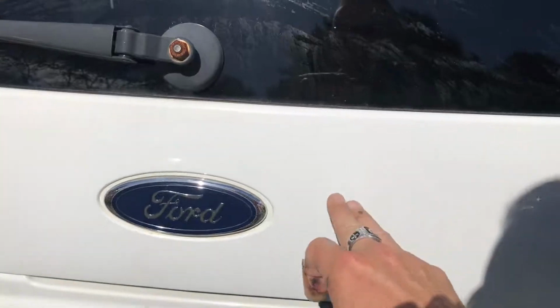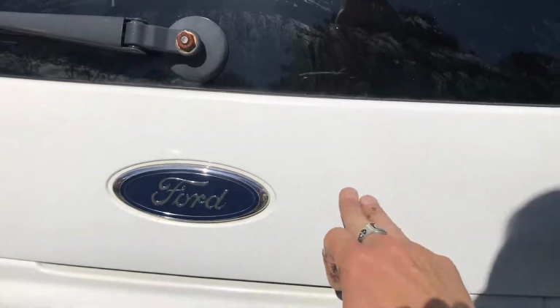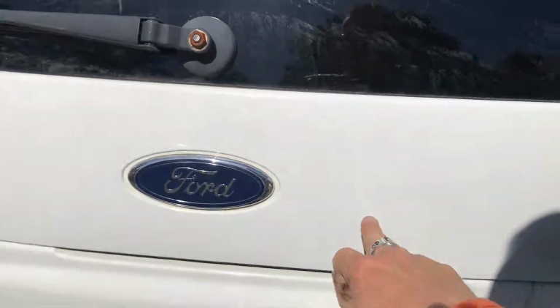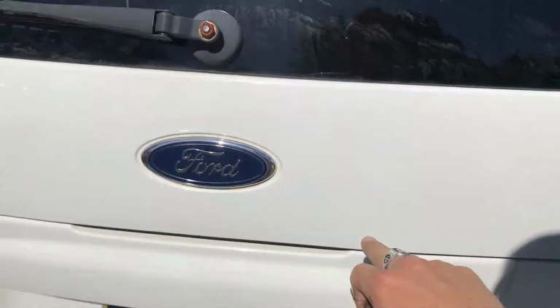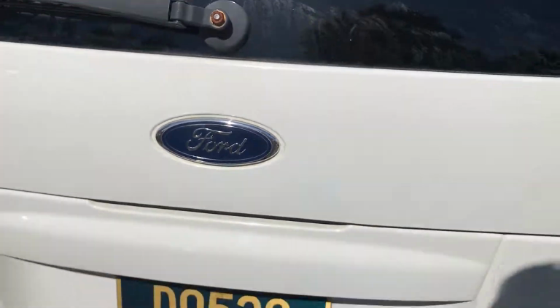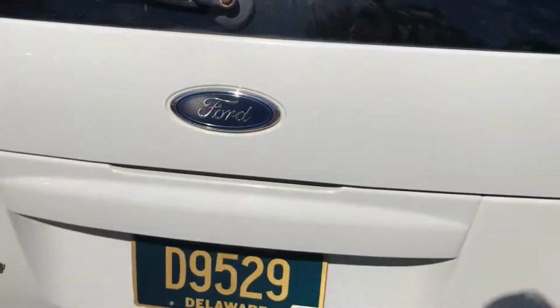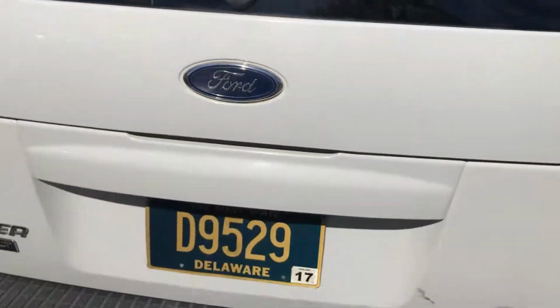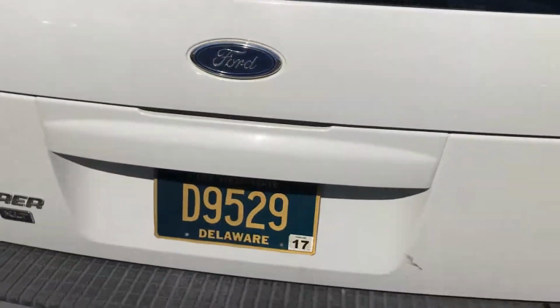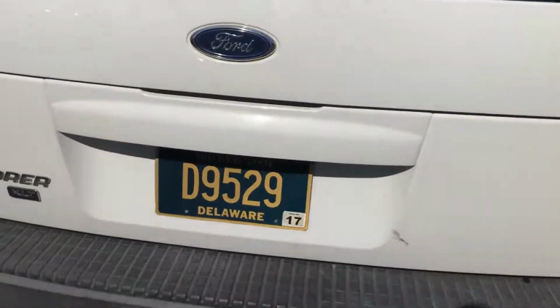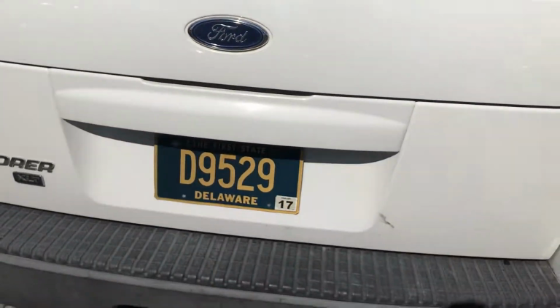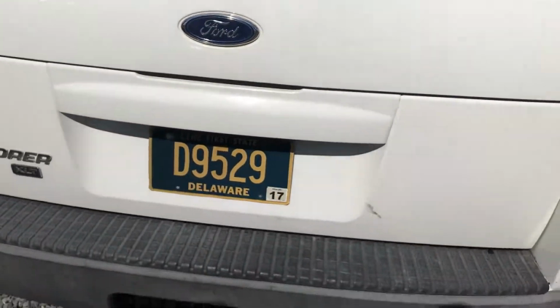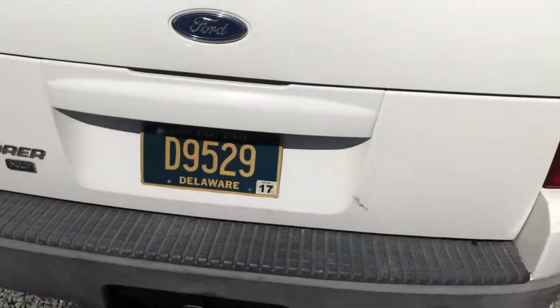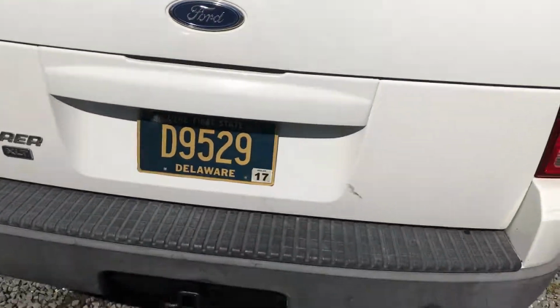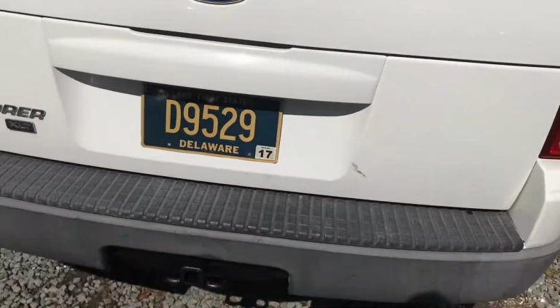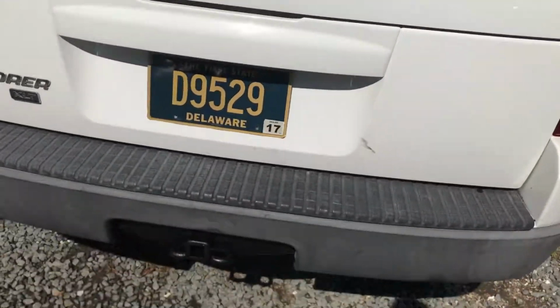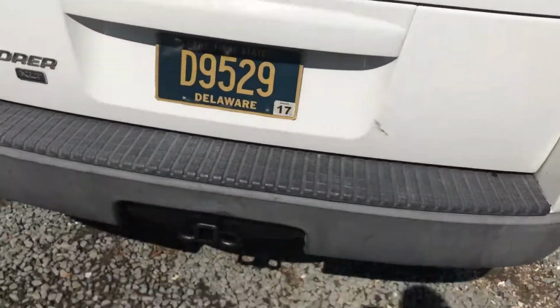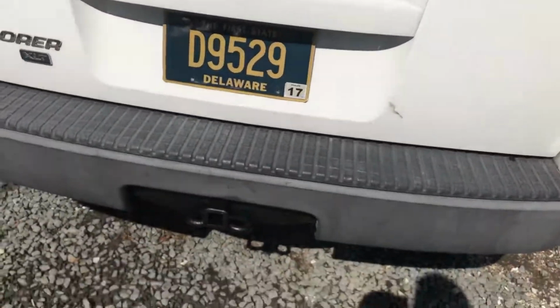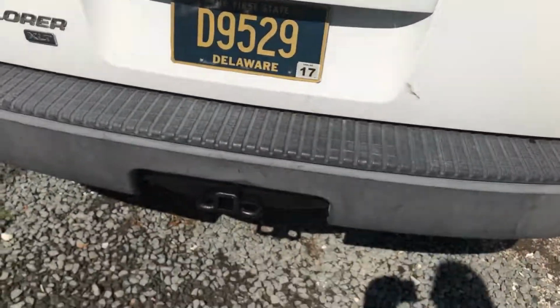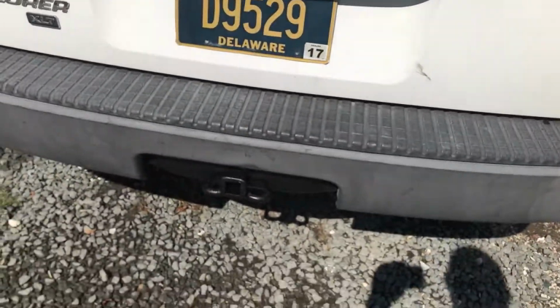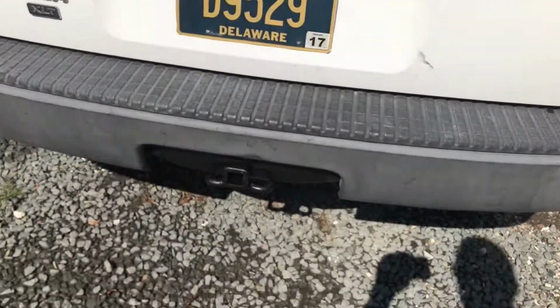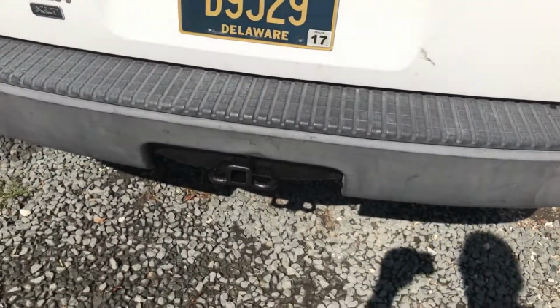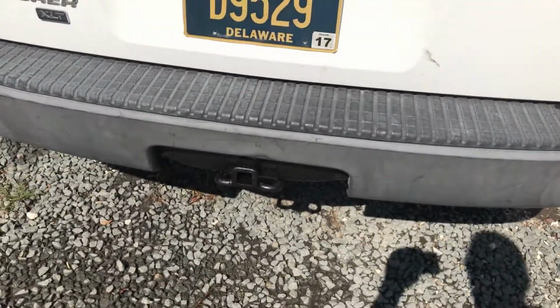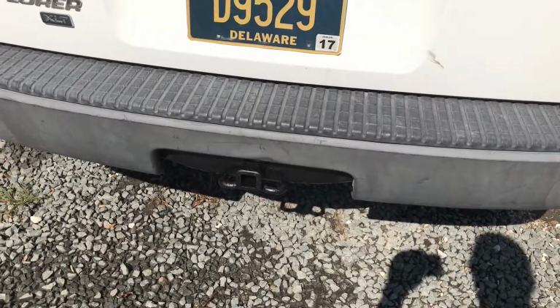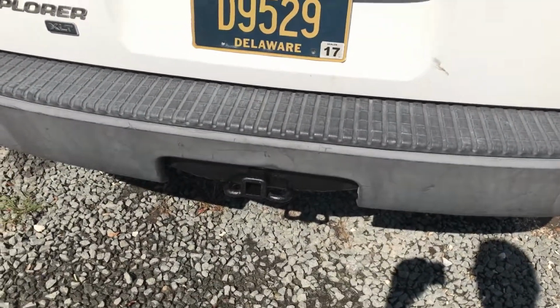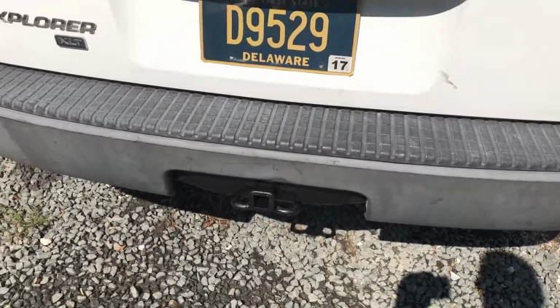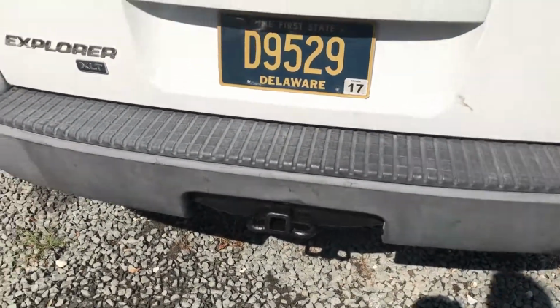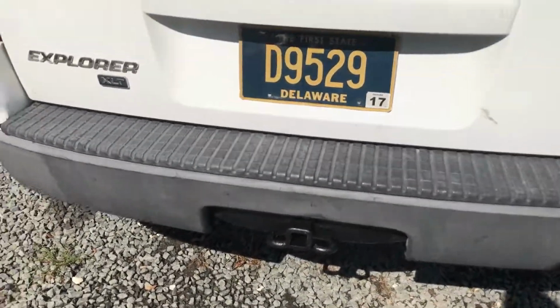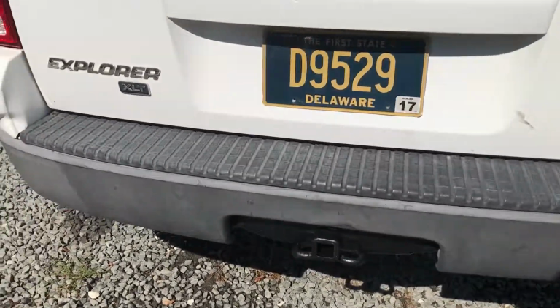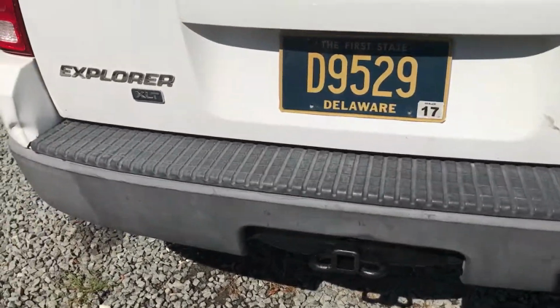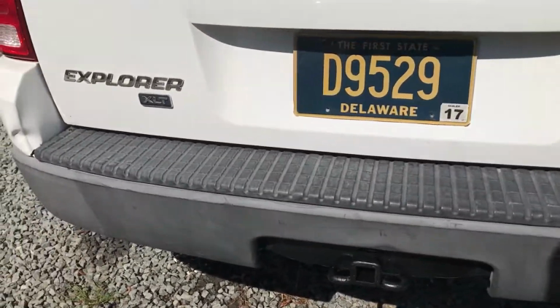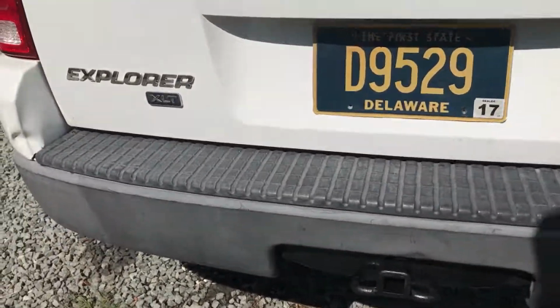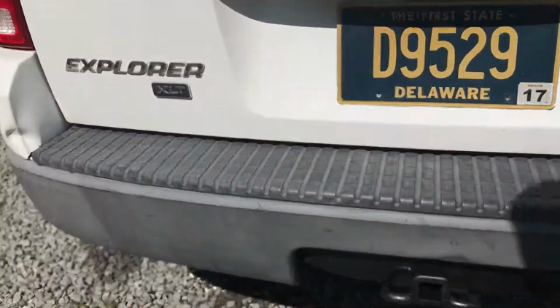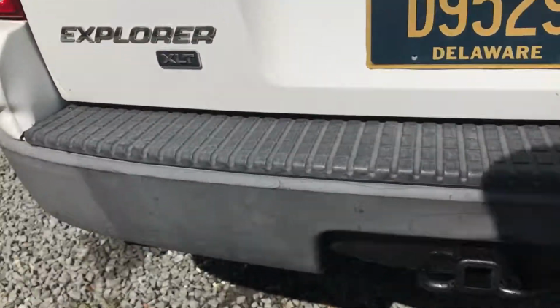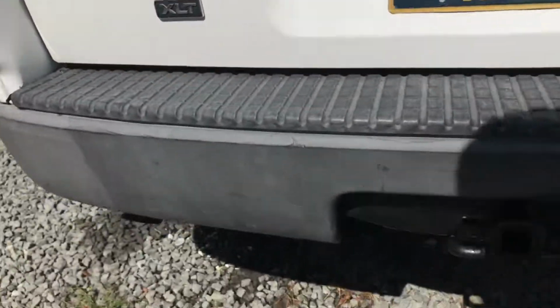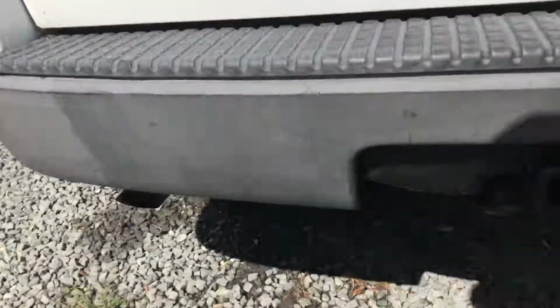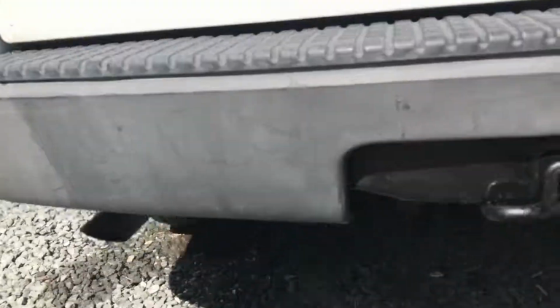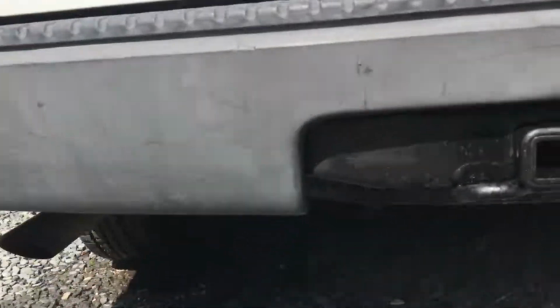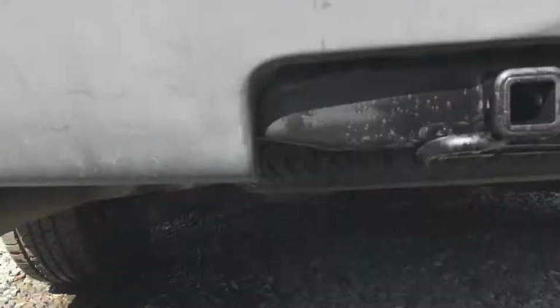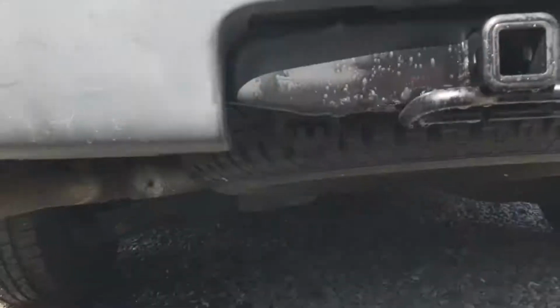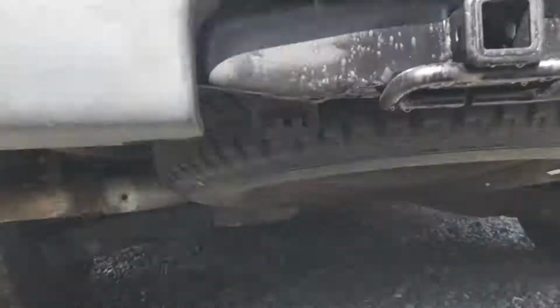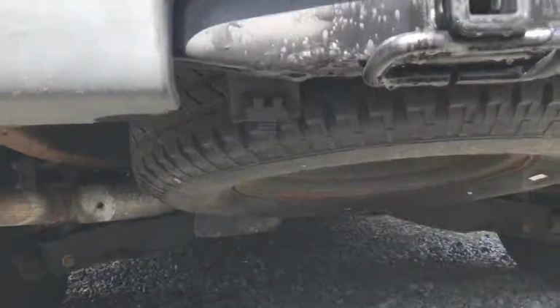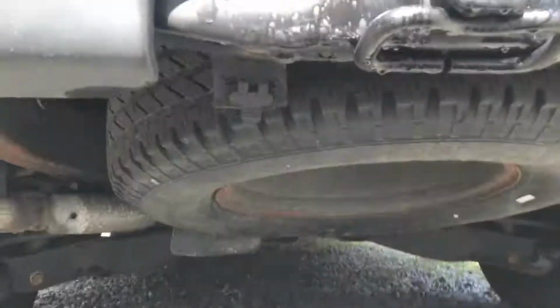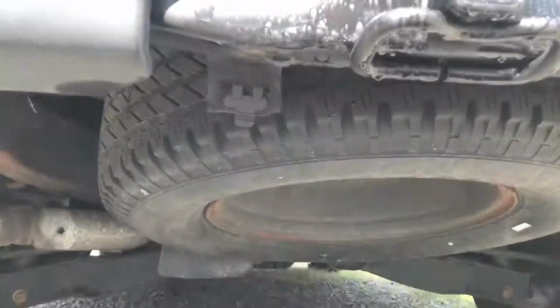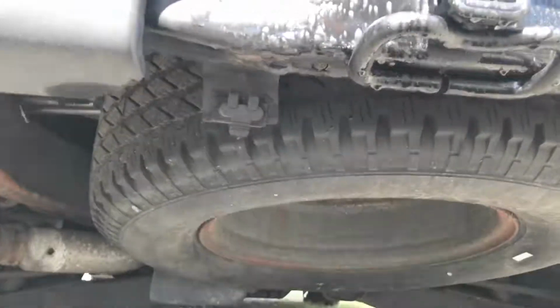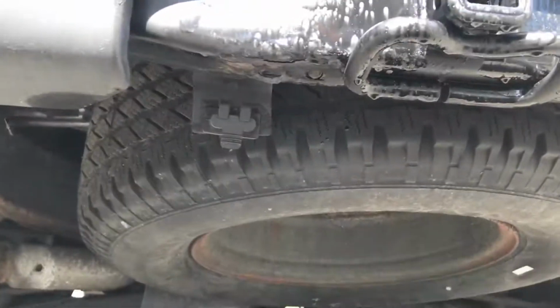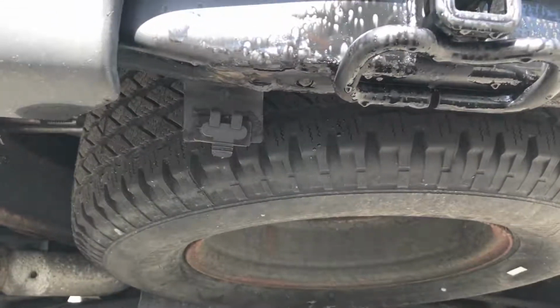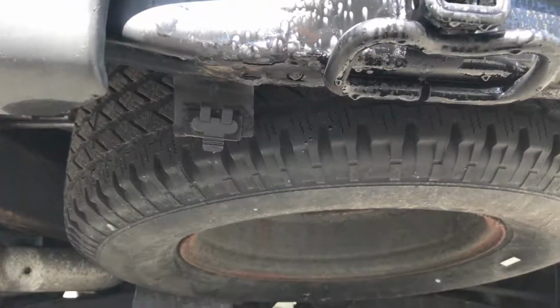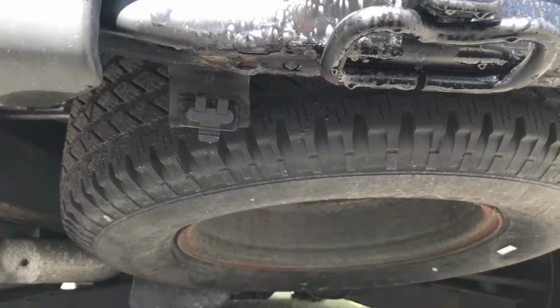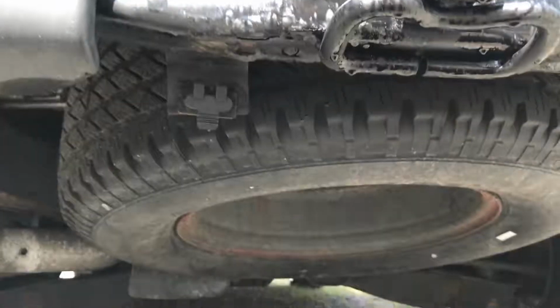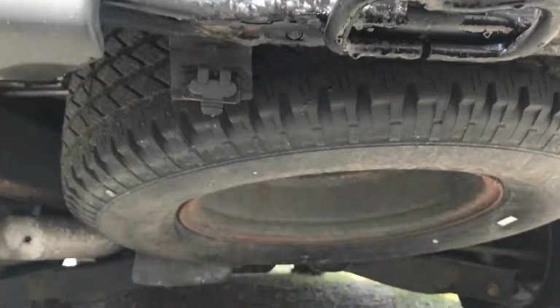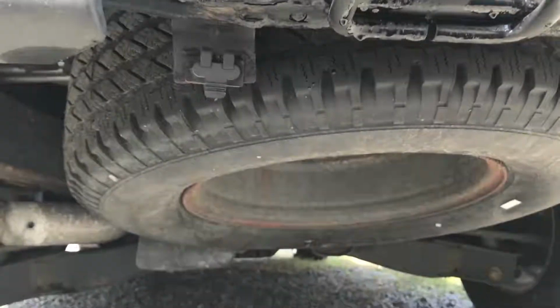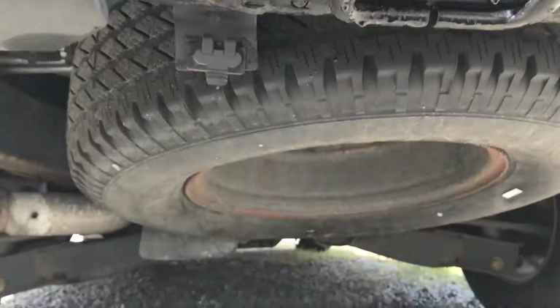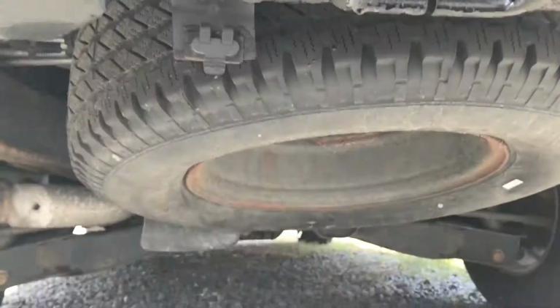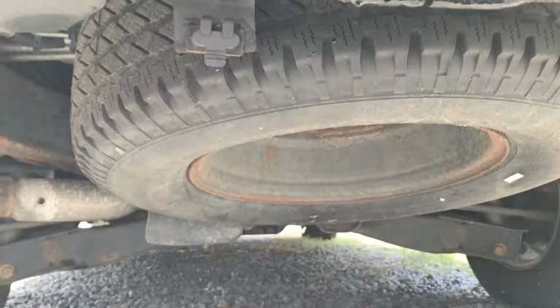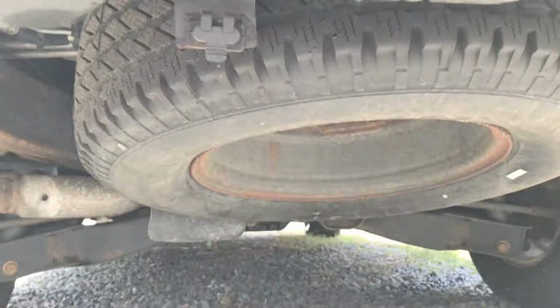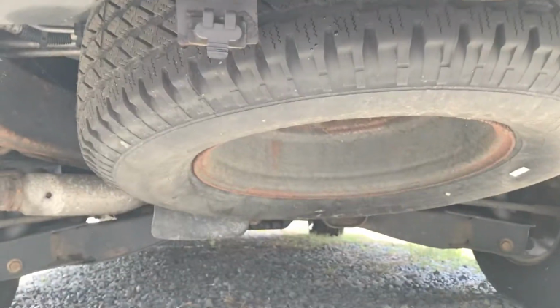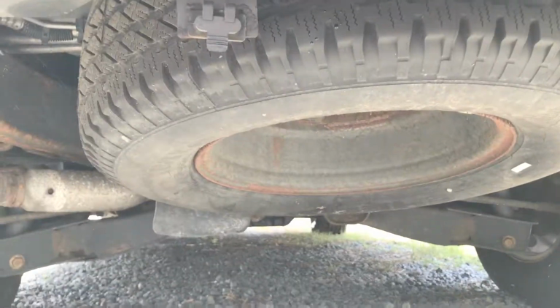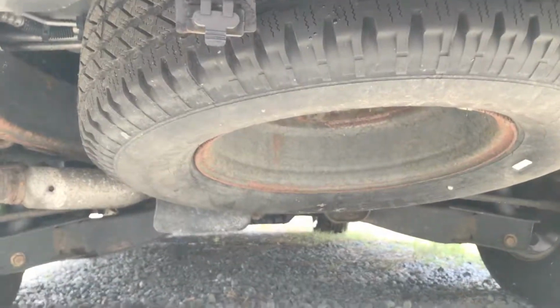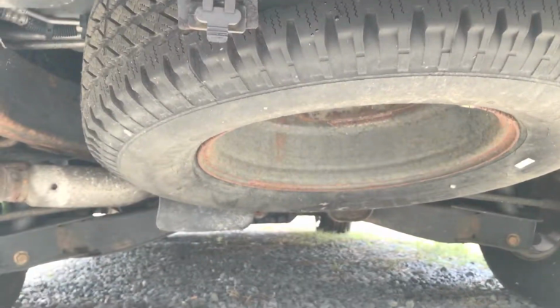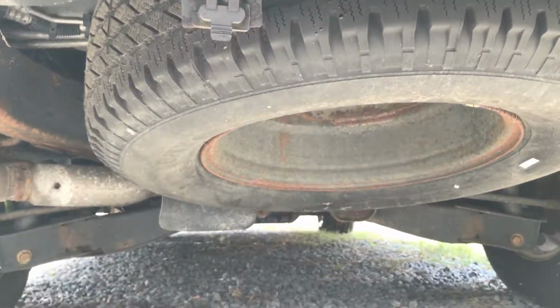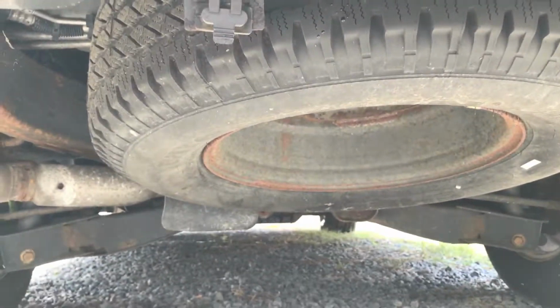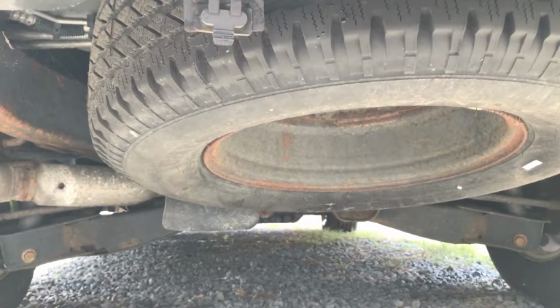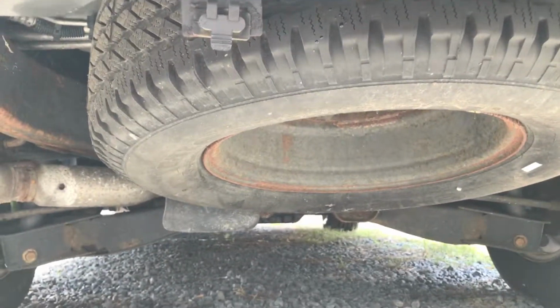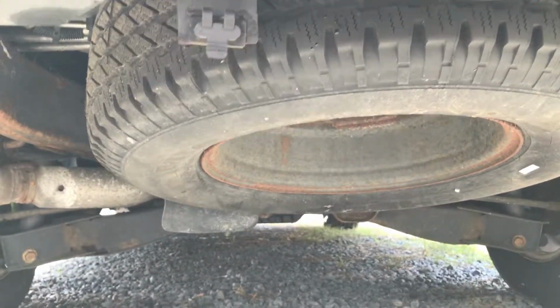Even the headliner looks nice. As I said, it's an XLT — normally these crack along the edge, but this one hasn't, which is pretty rare. It has a tow package and a full-size spare.